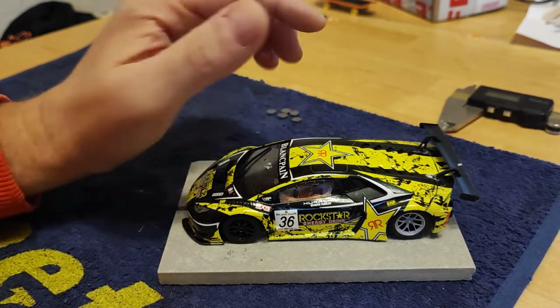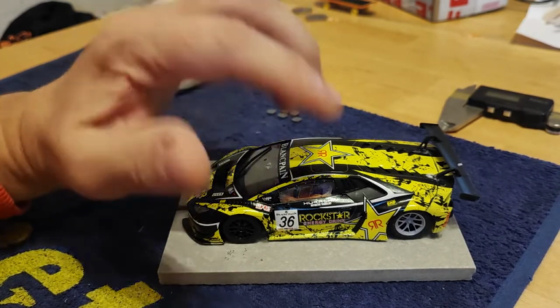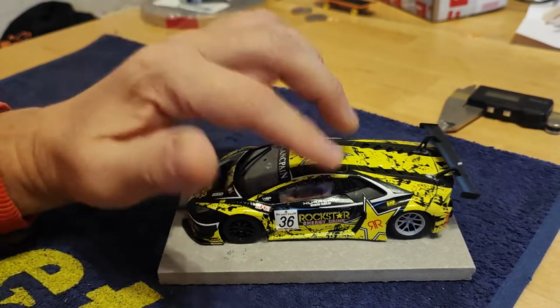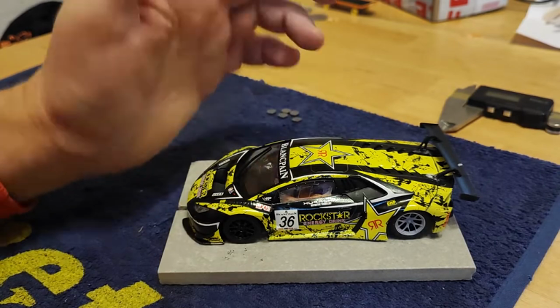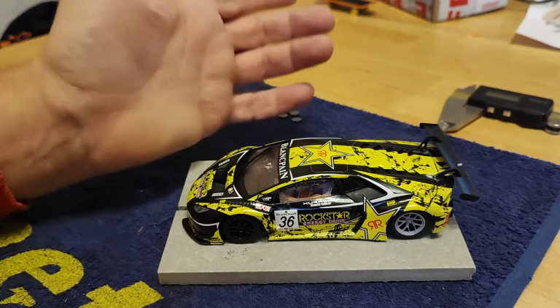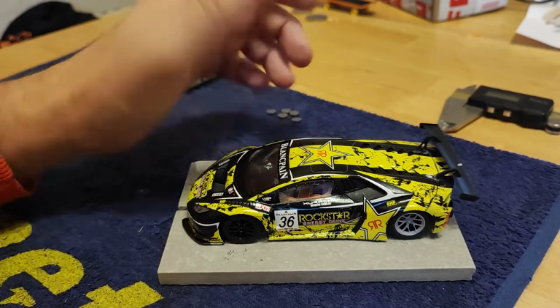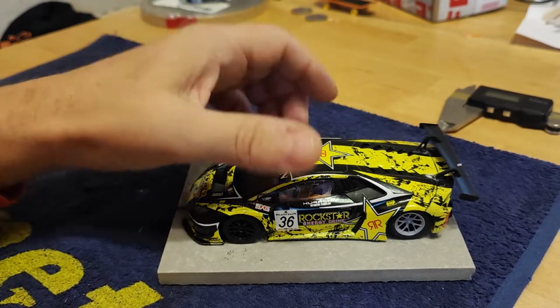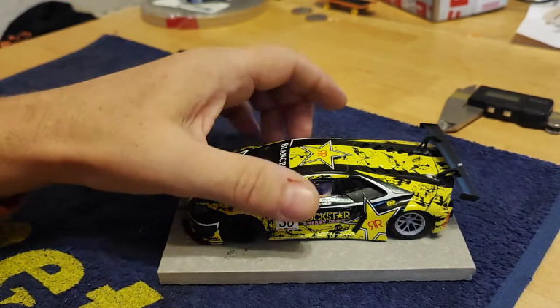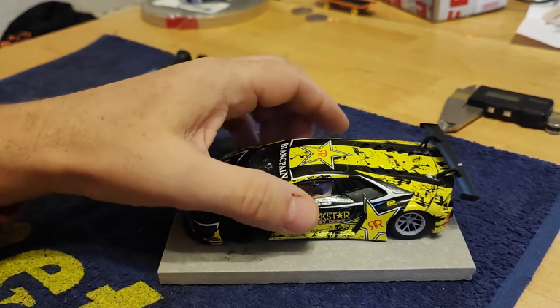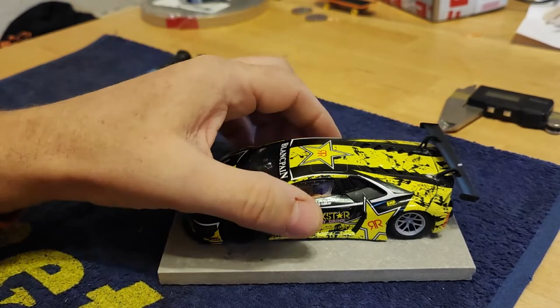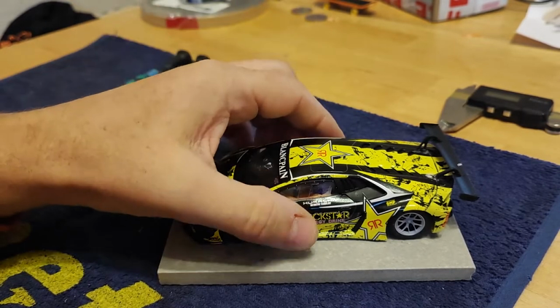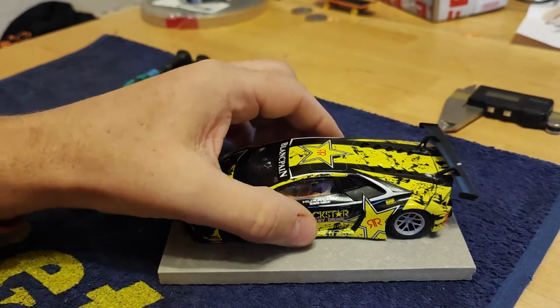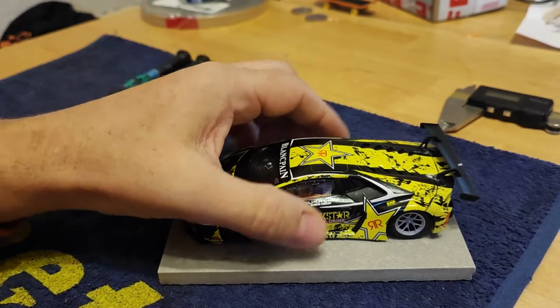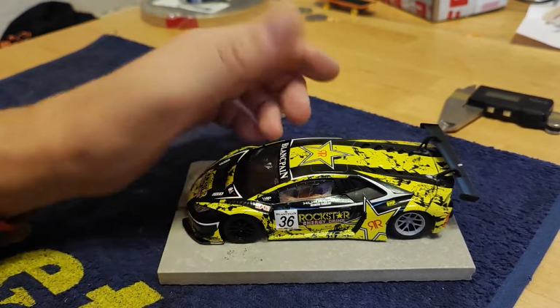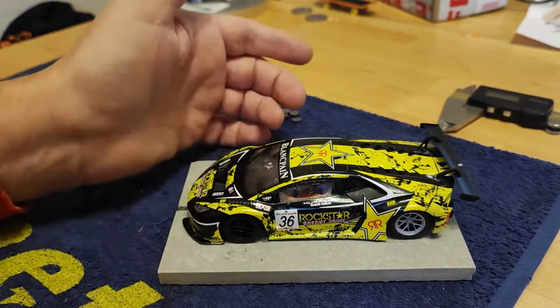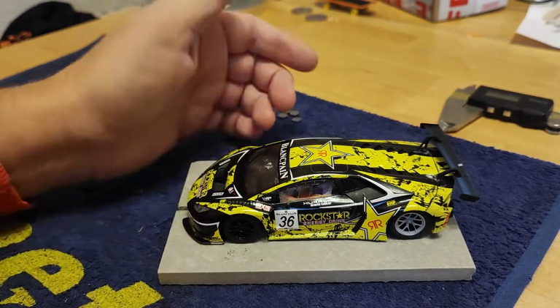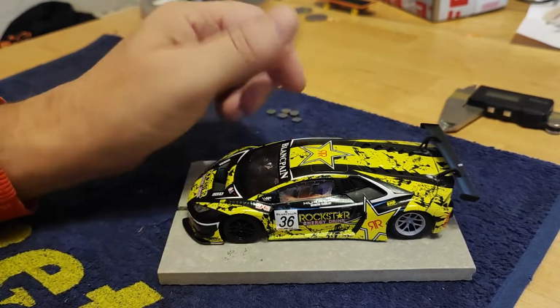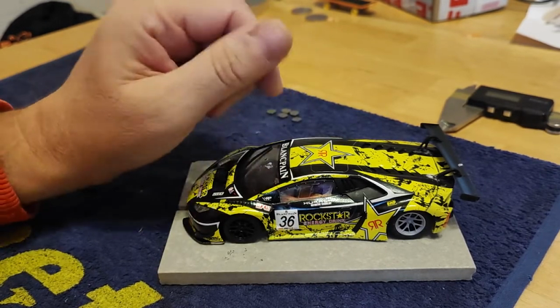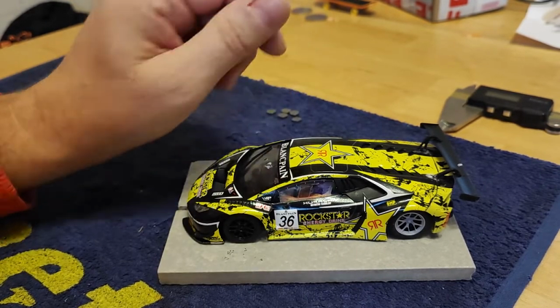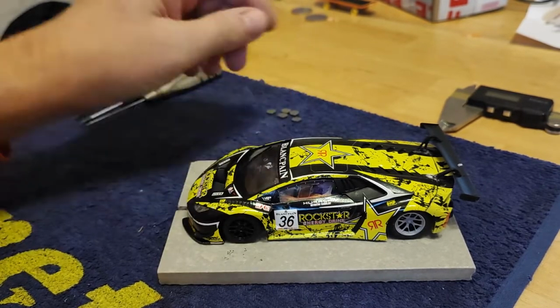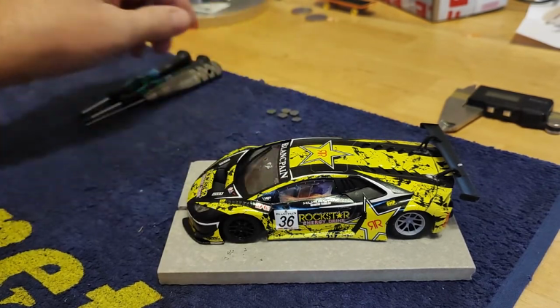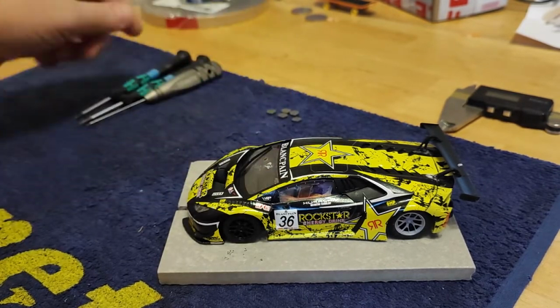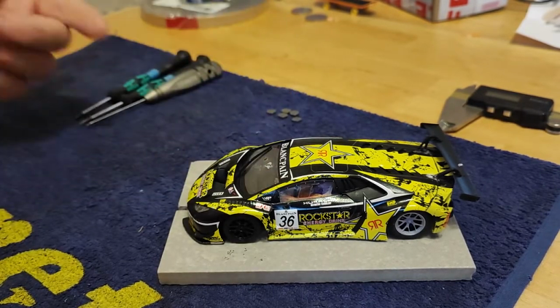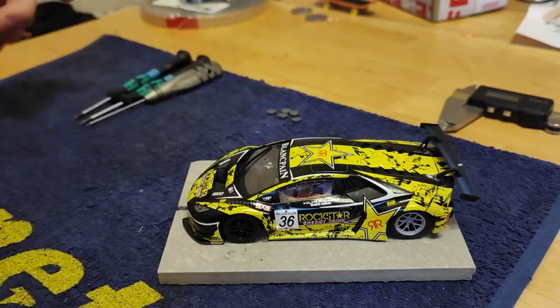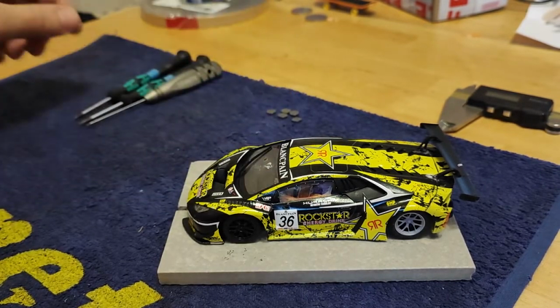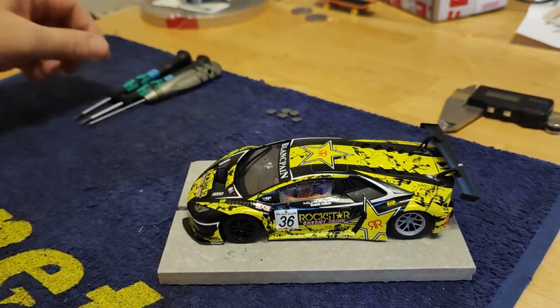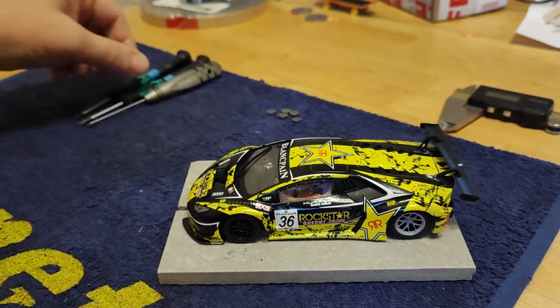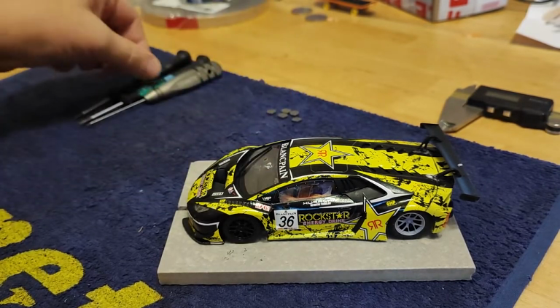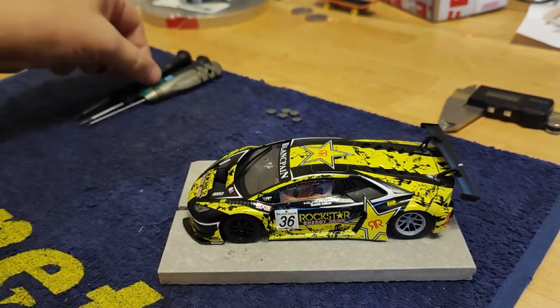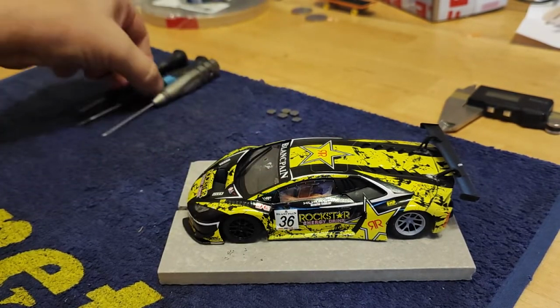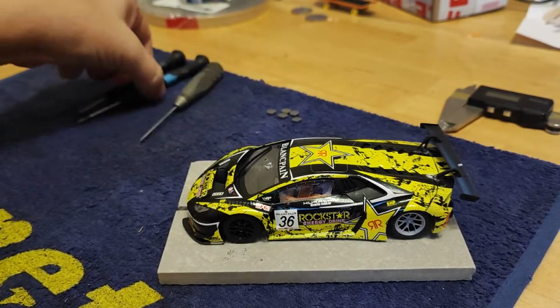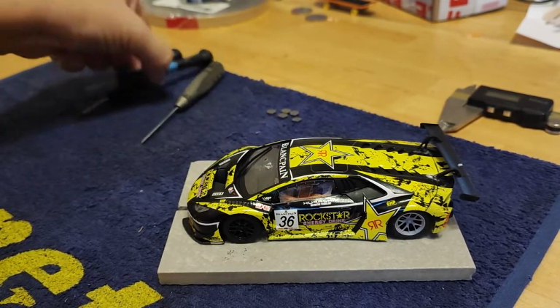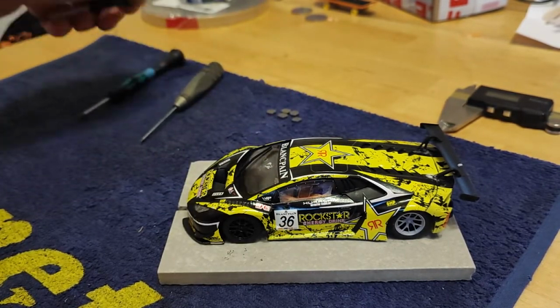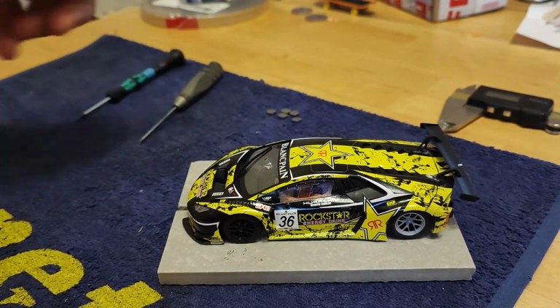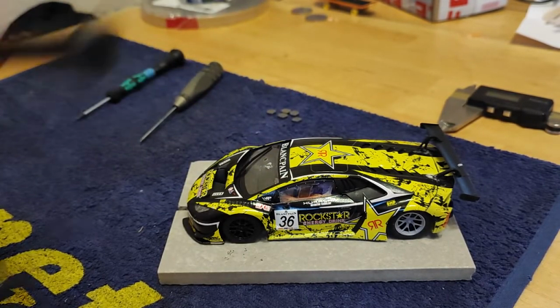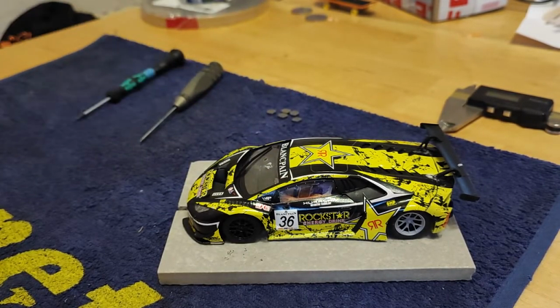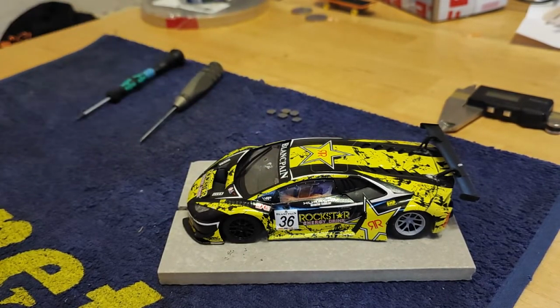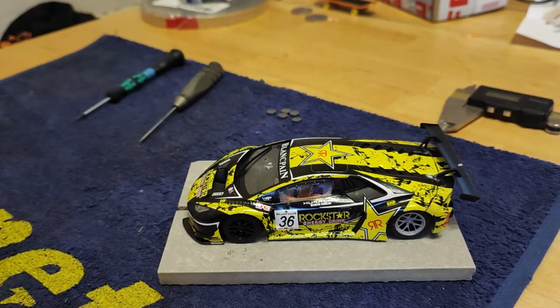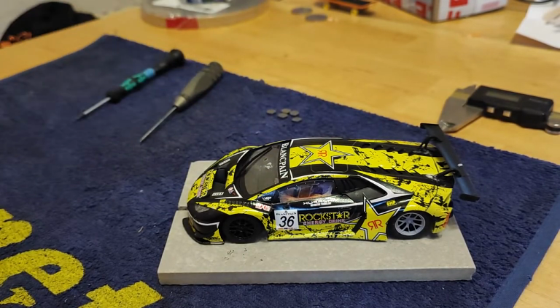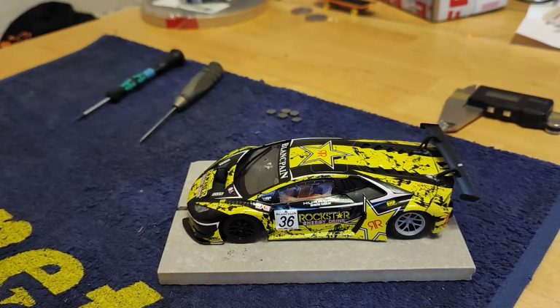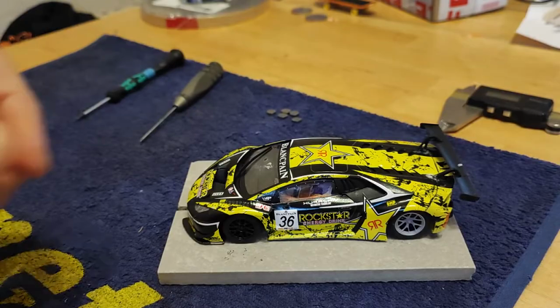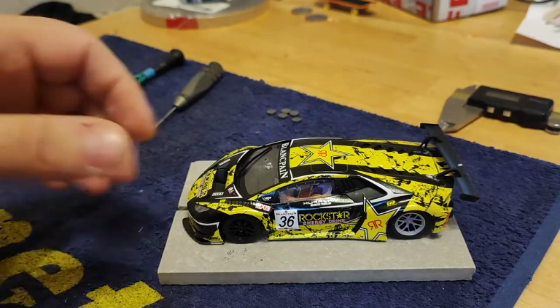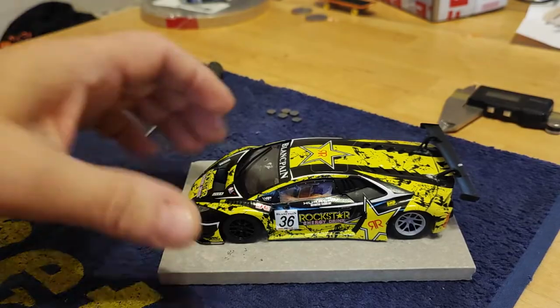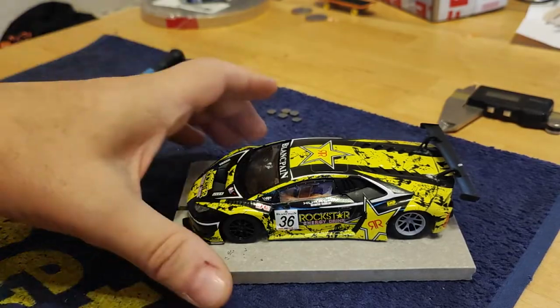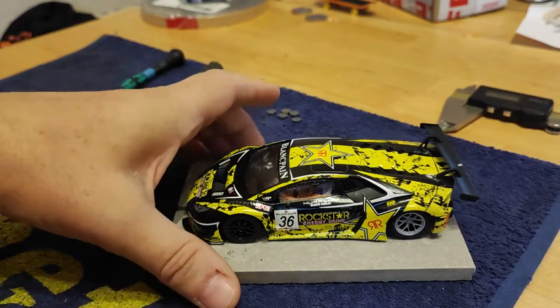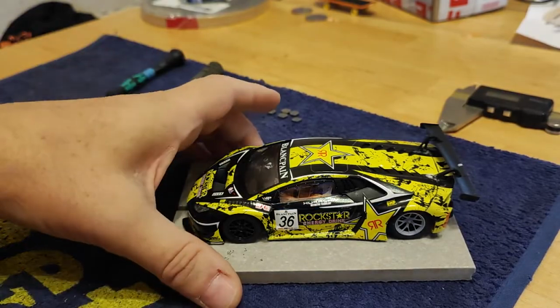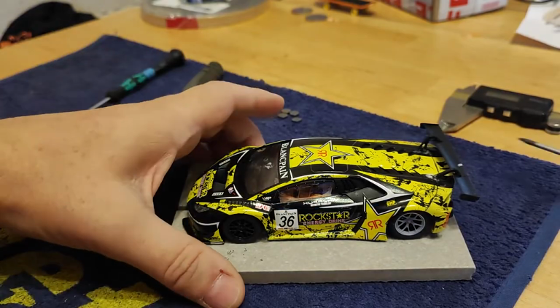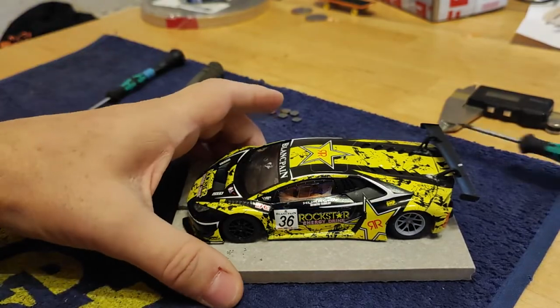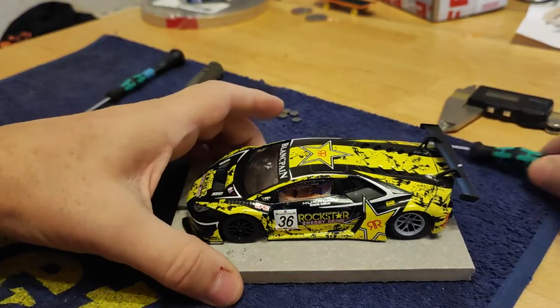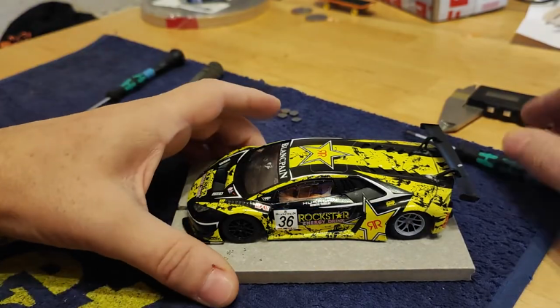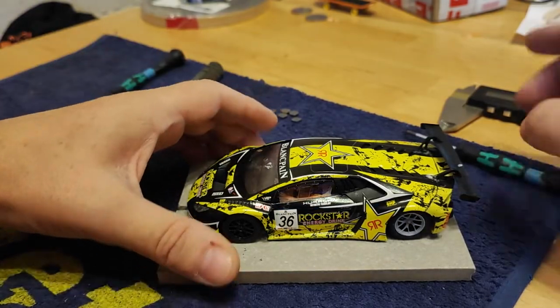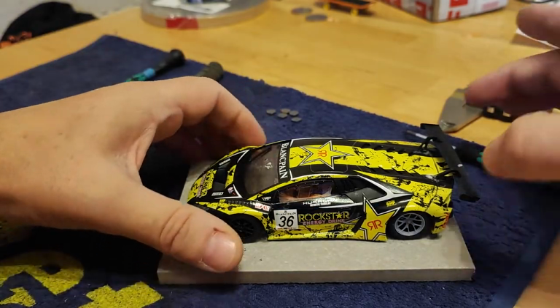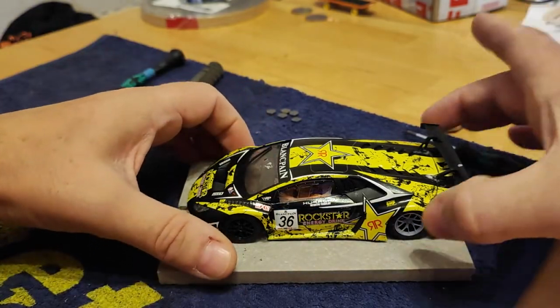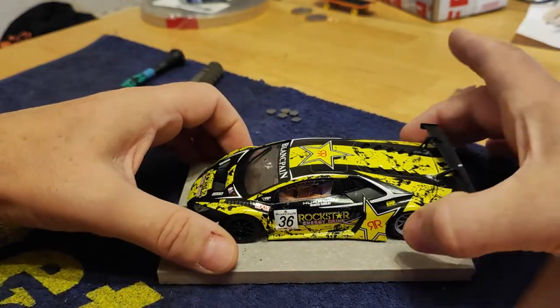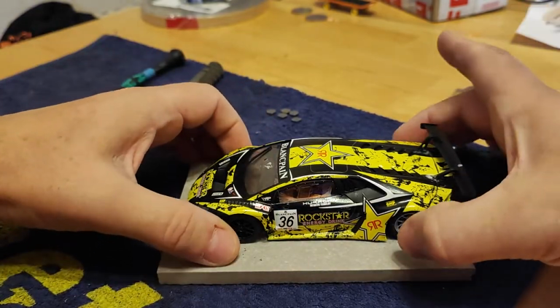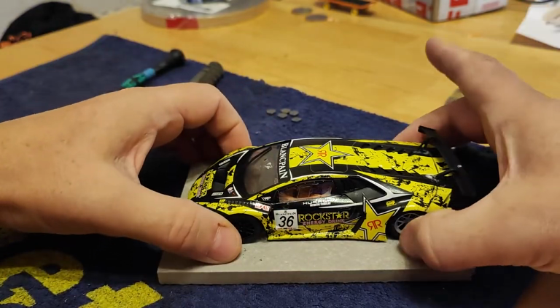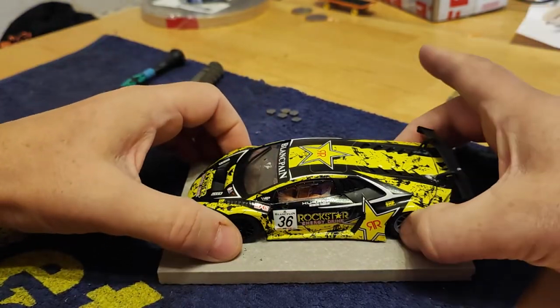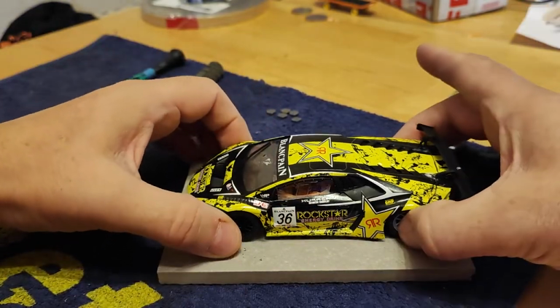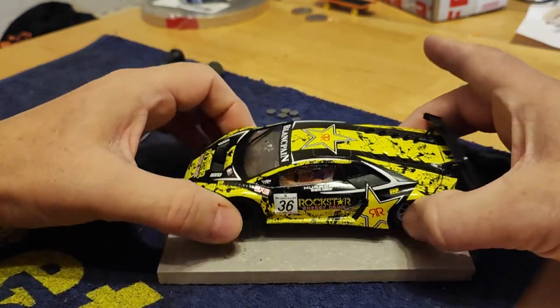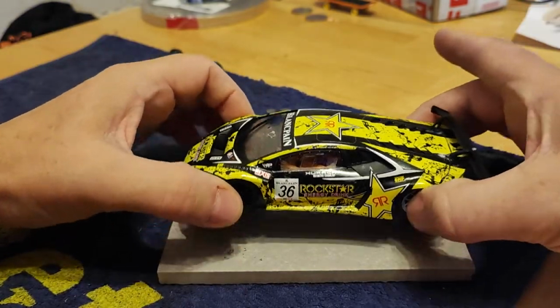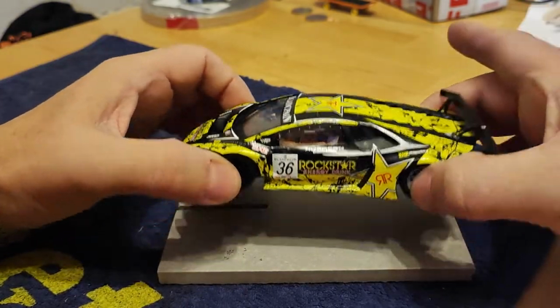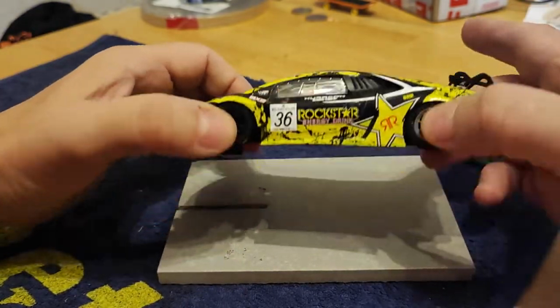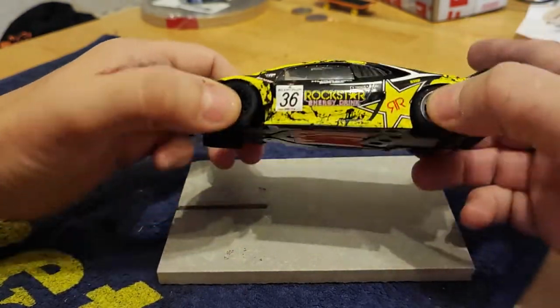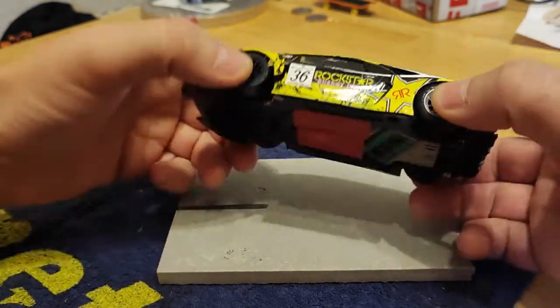That was during the first race and it's now post-second race, so we'll take a look around and see what we can find.